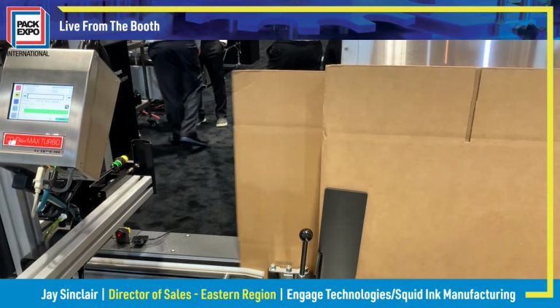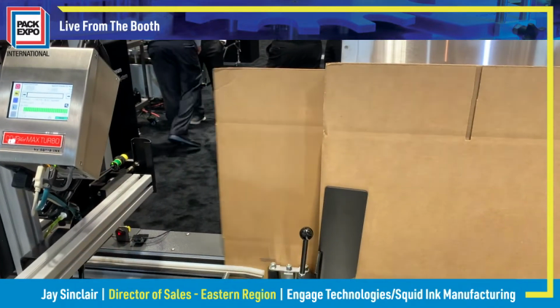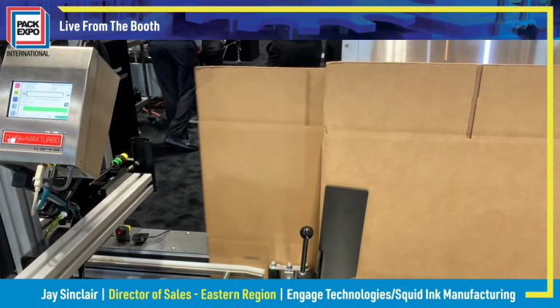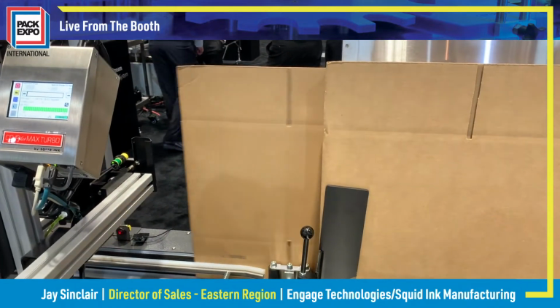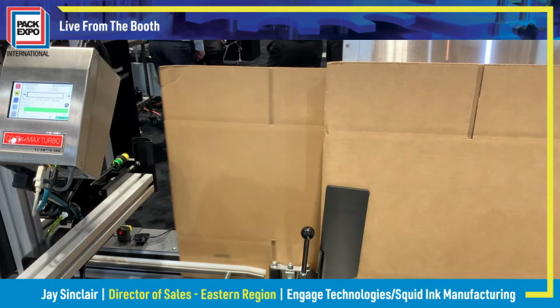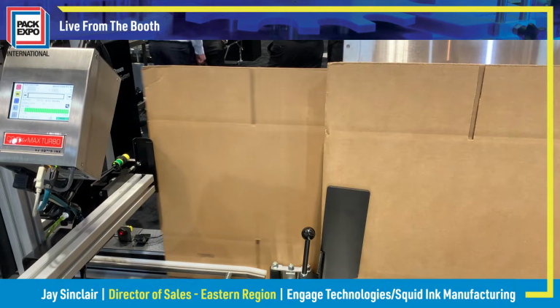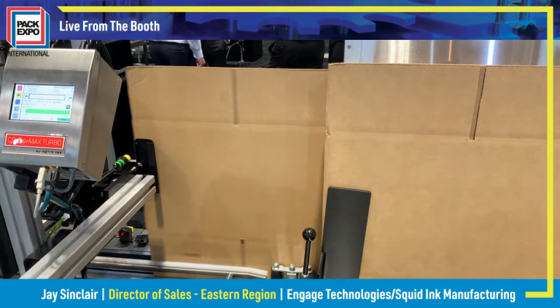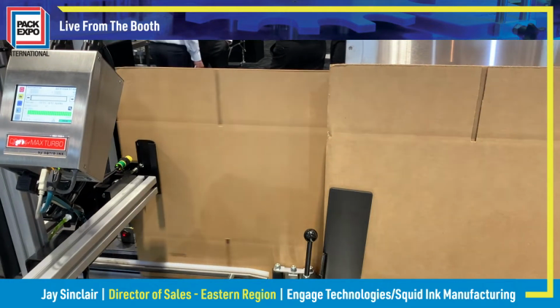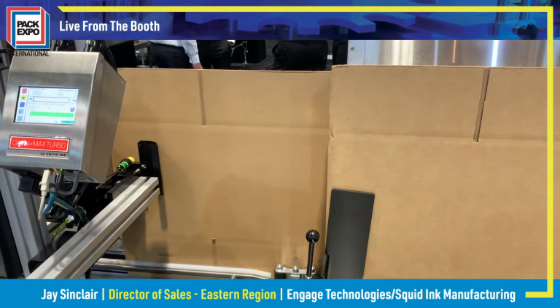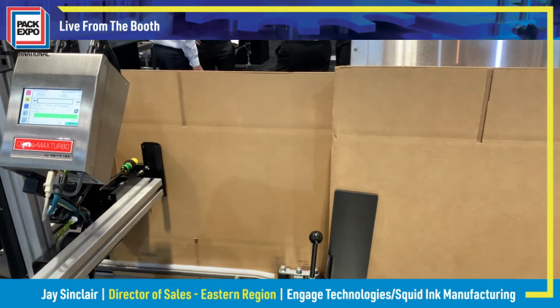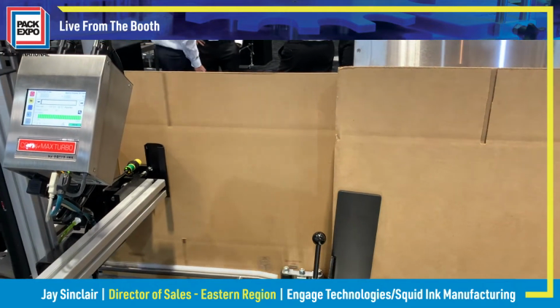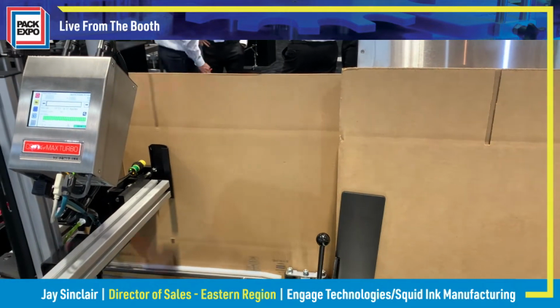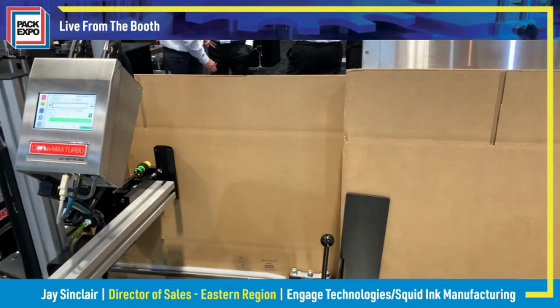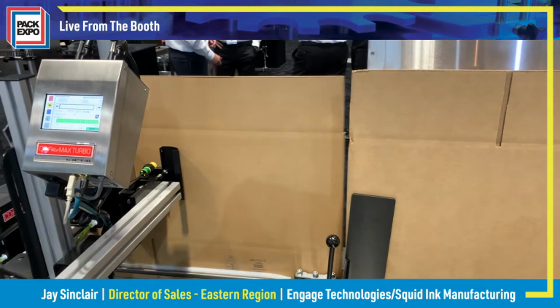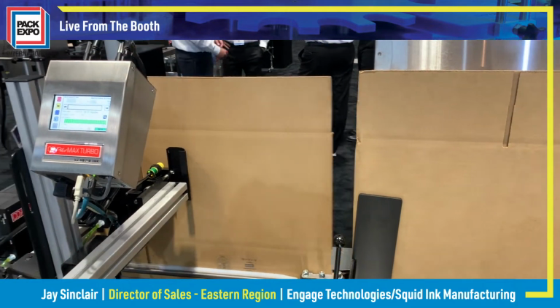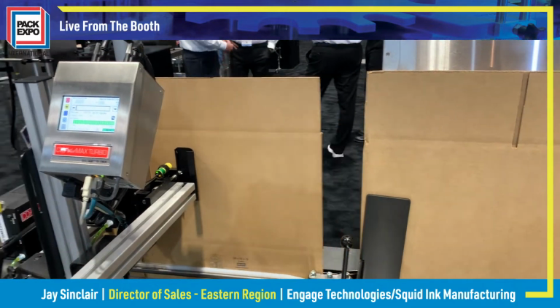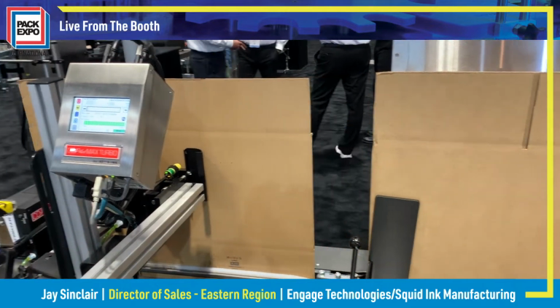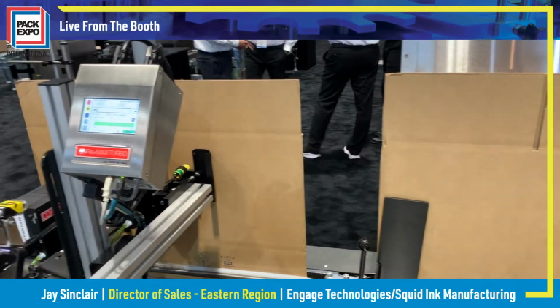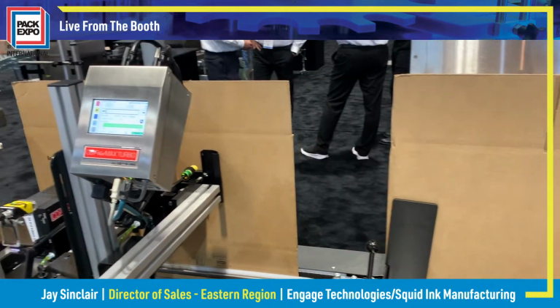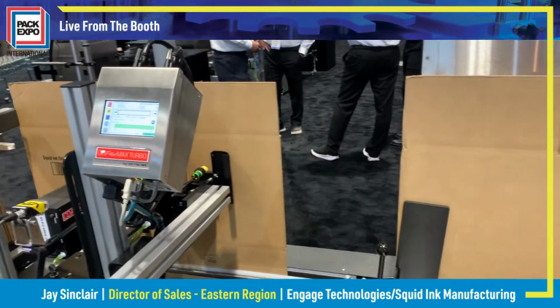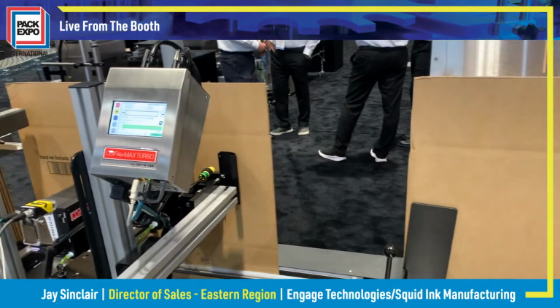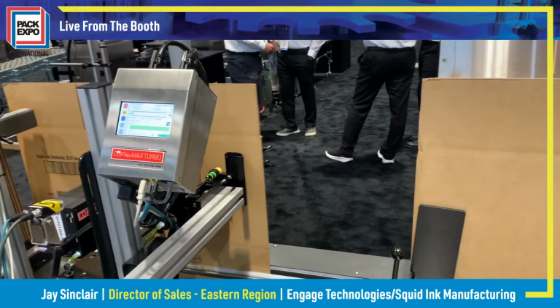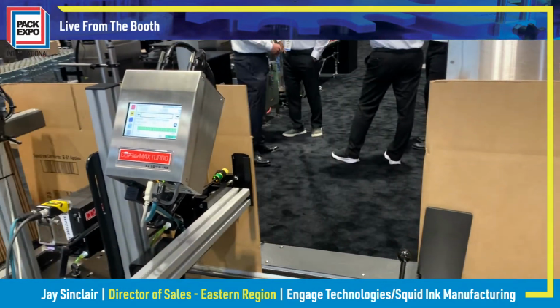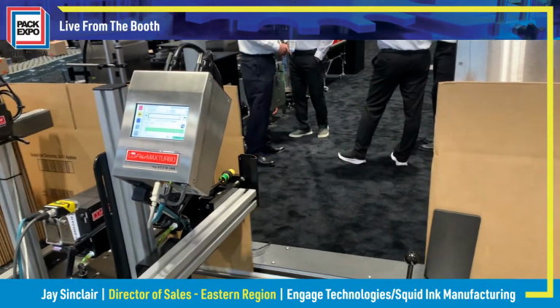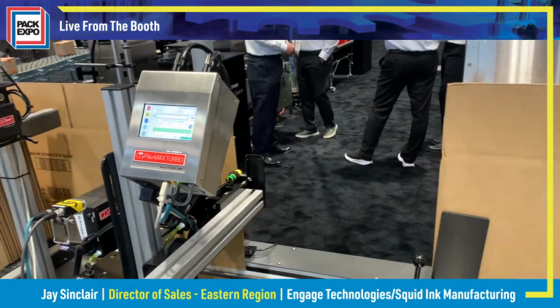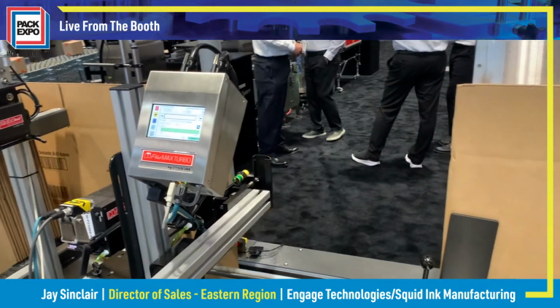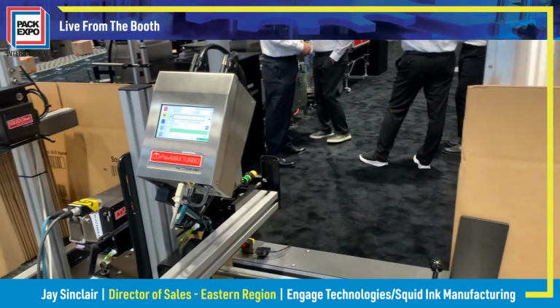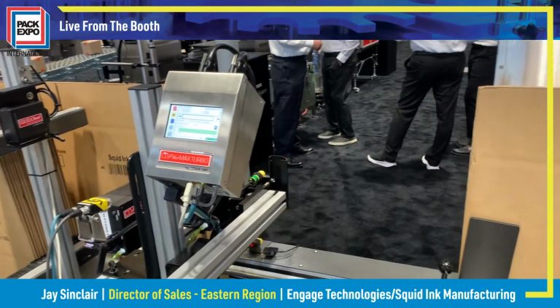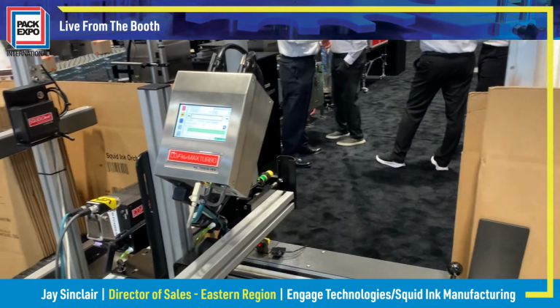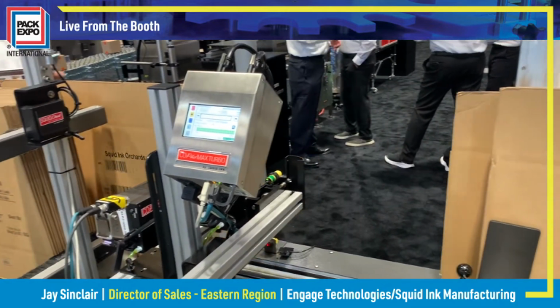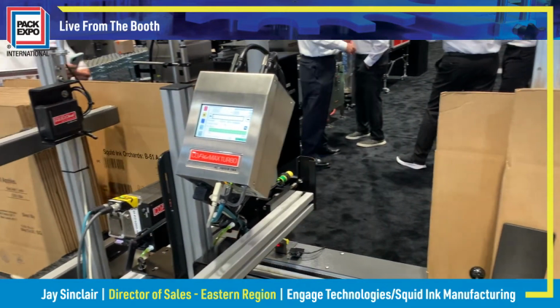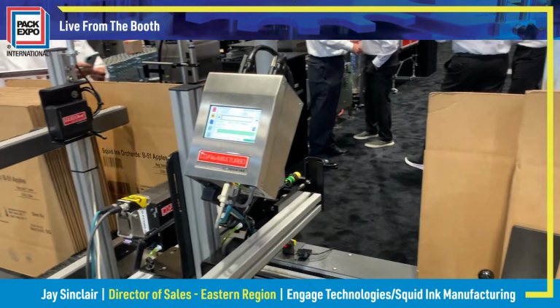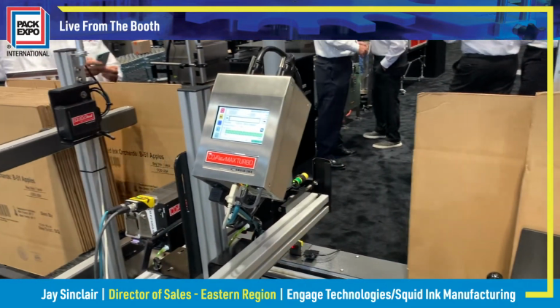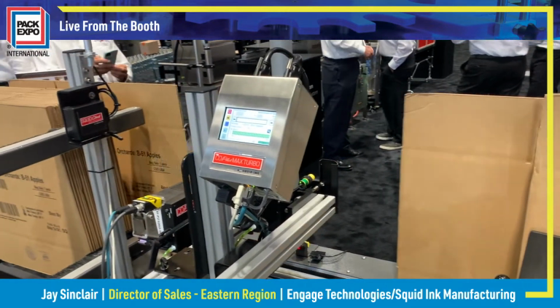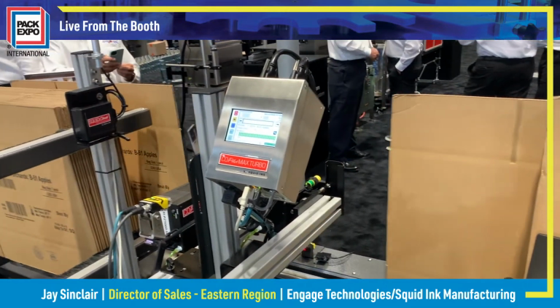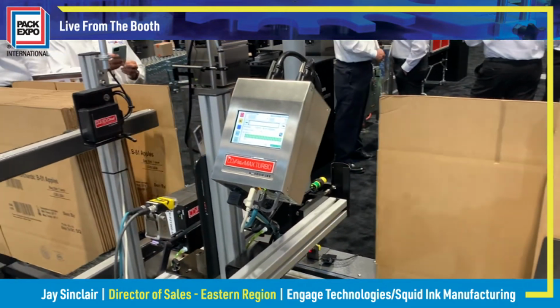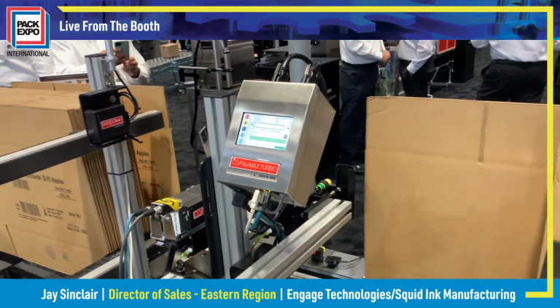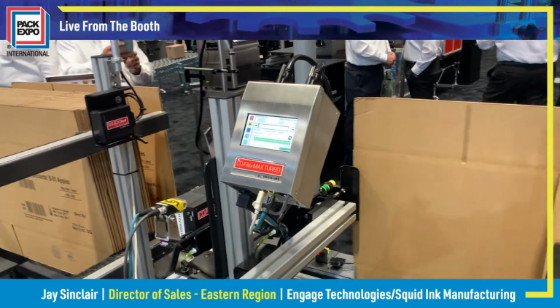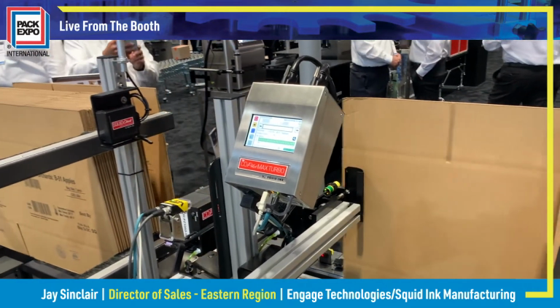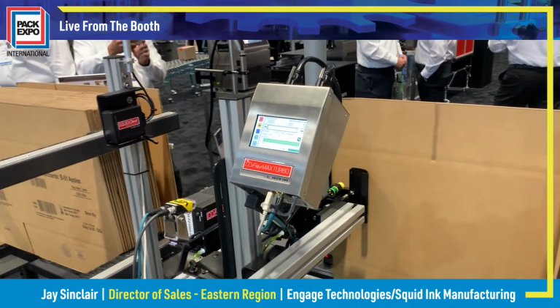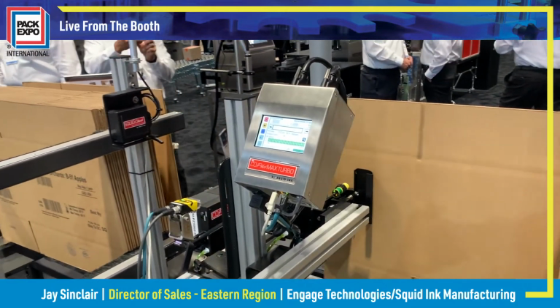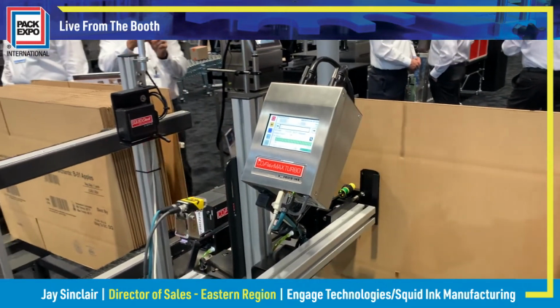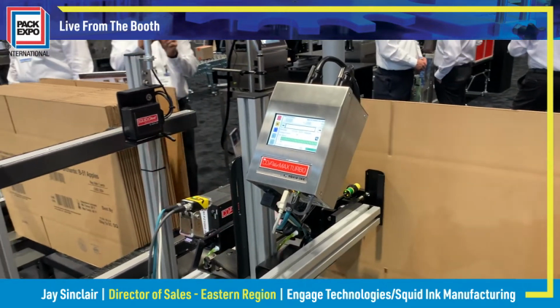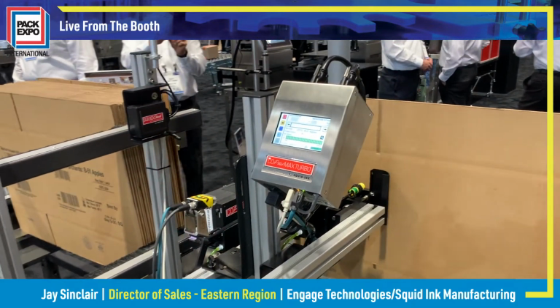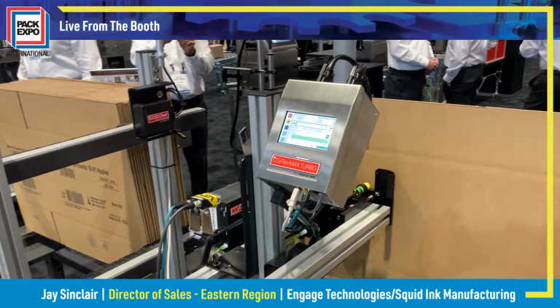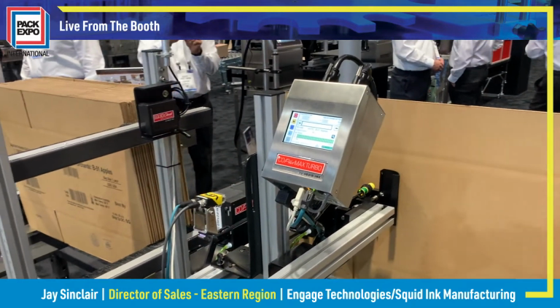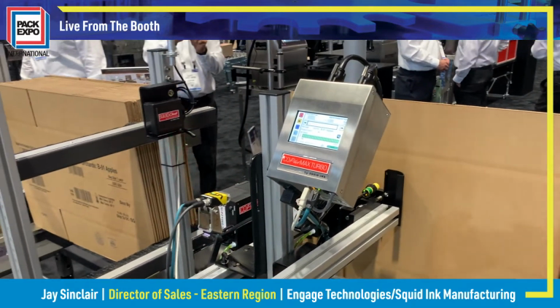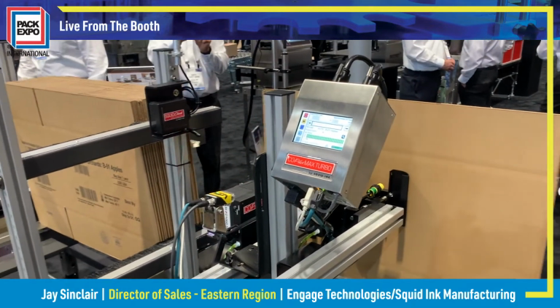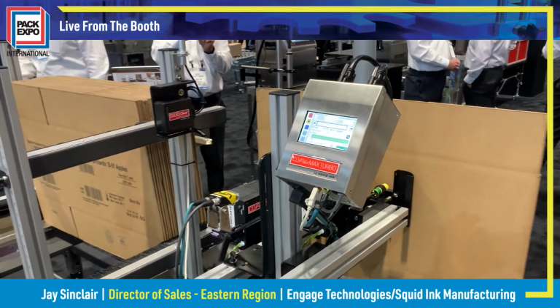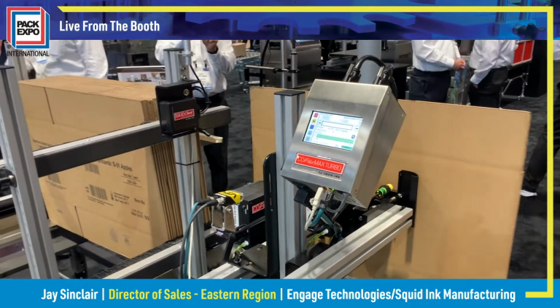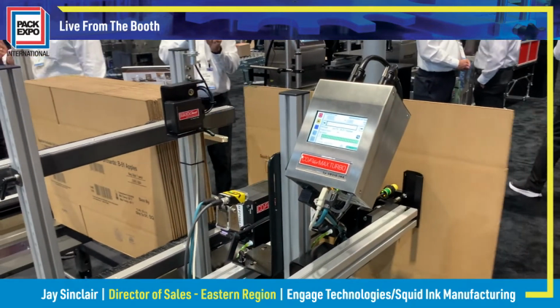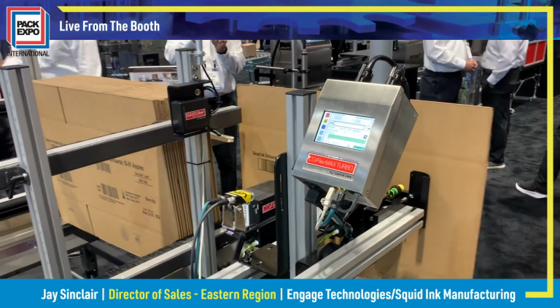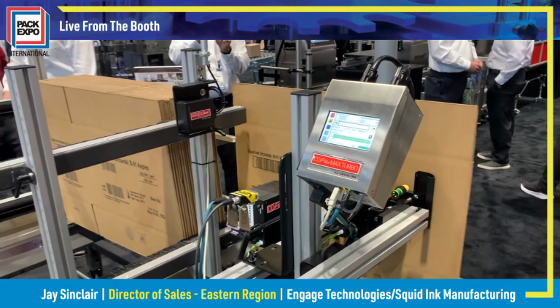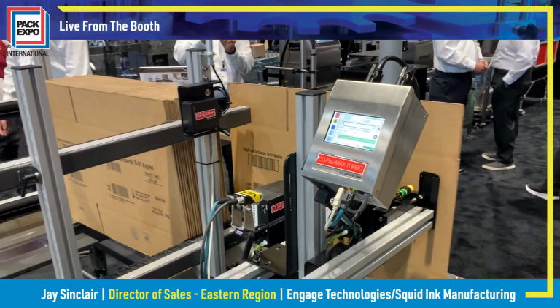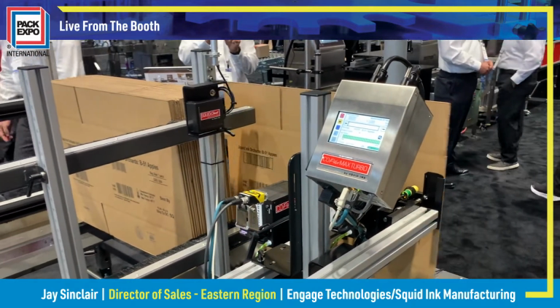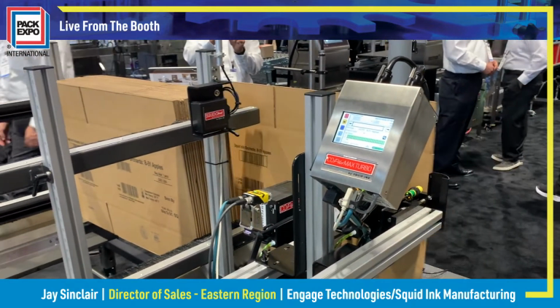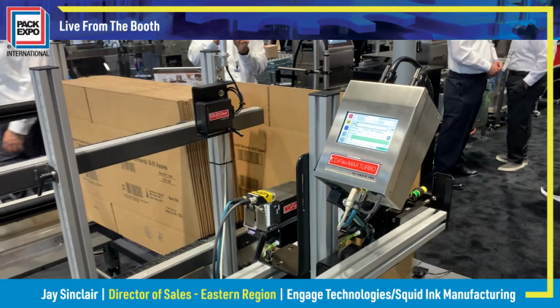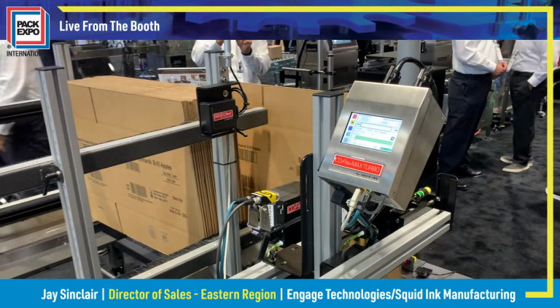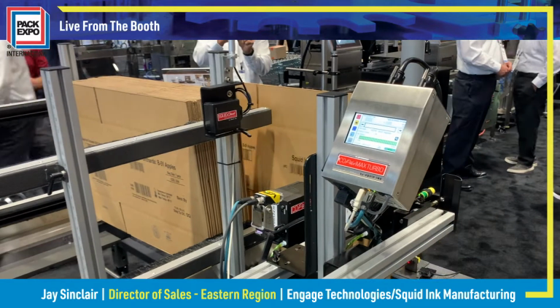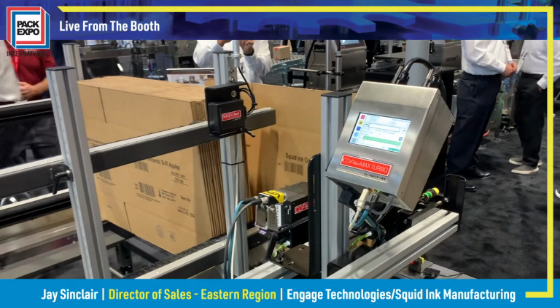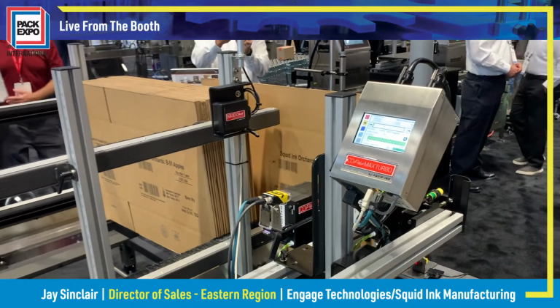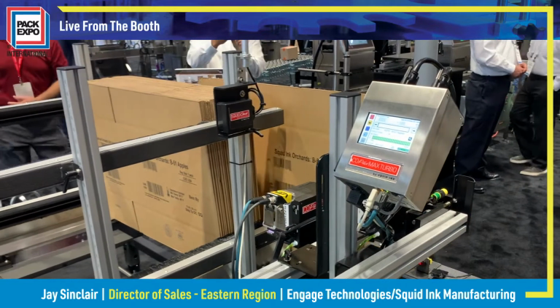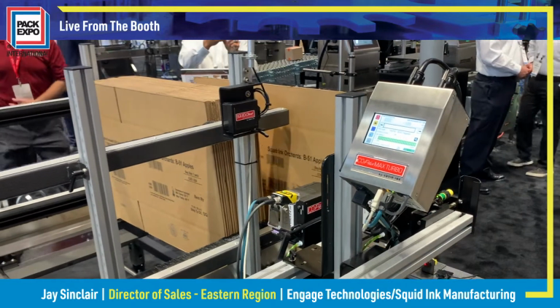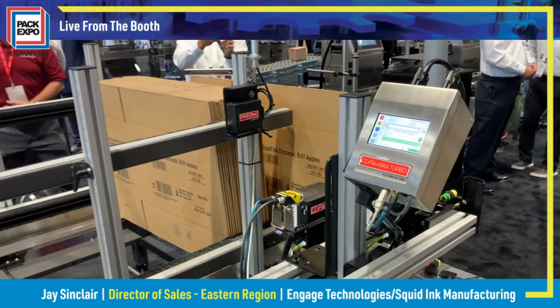The hopper can hold up to 70 or 80 cases, and we can do about 40 to 60 cases per minute.